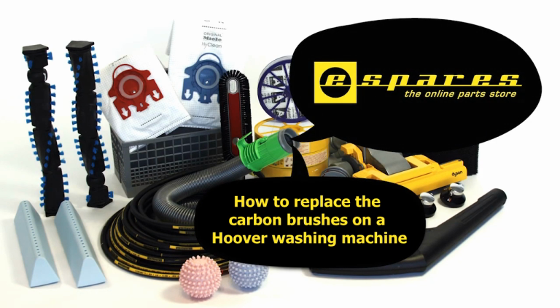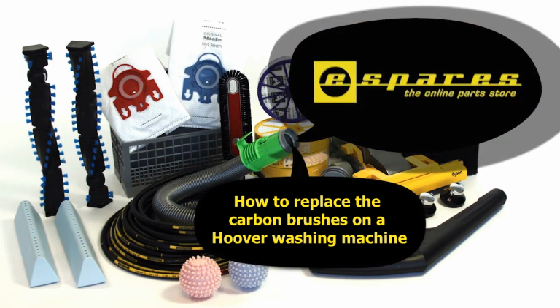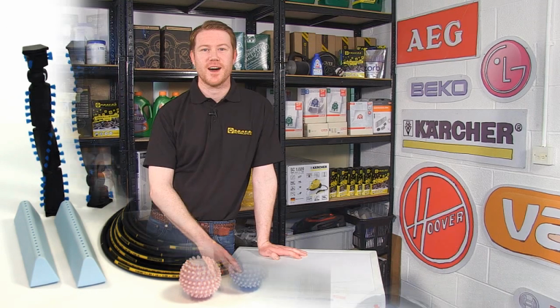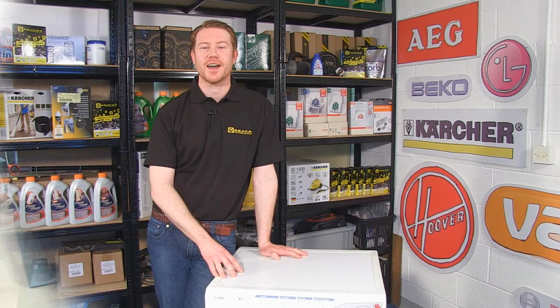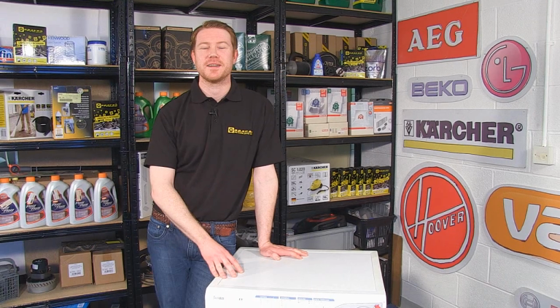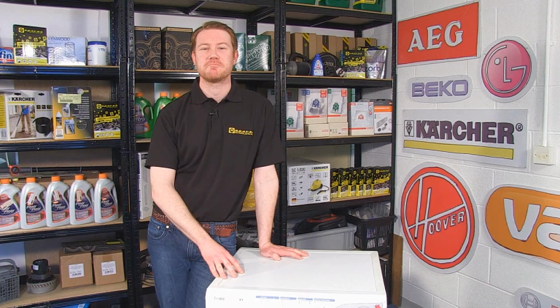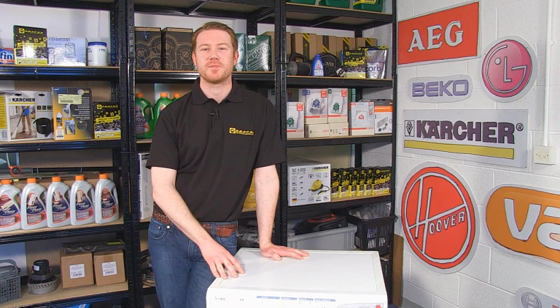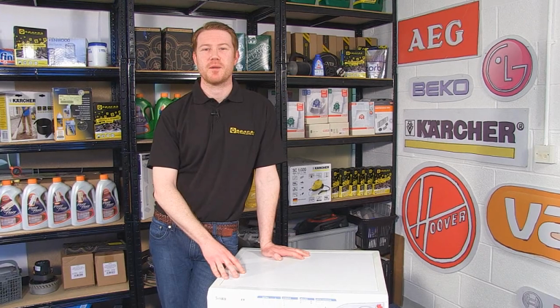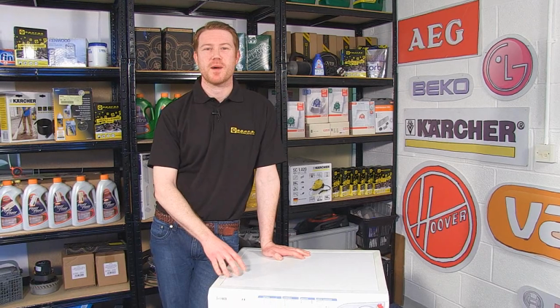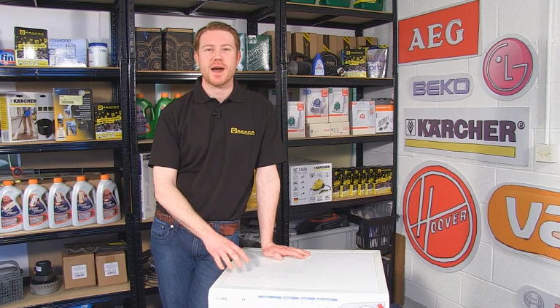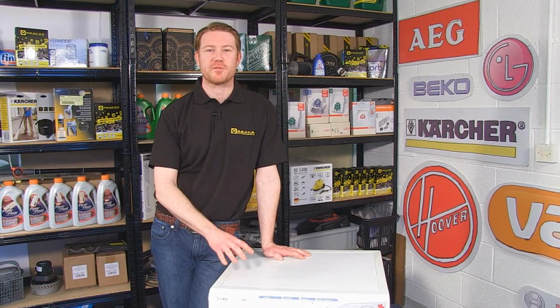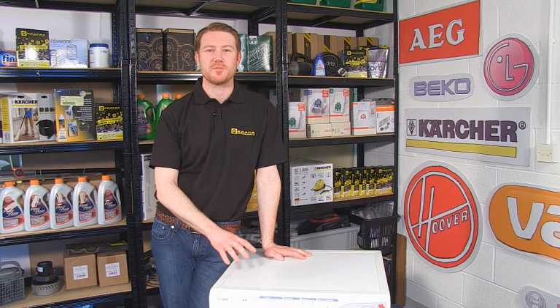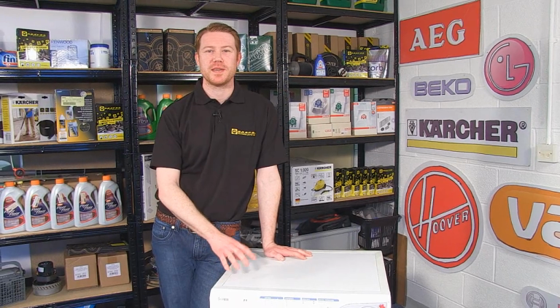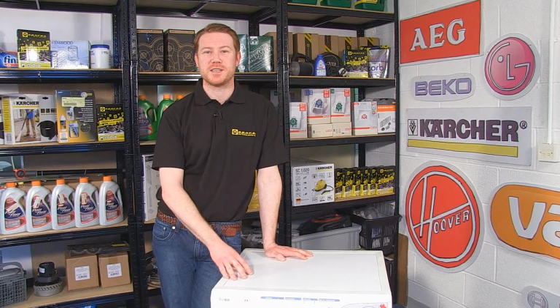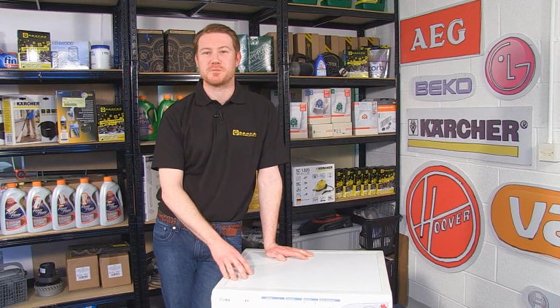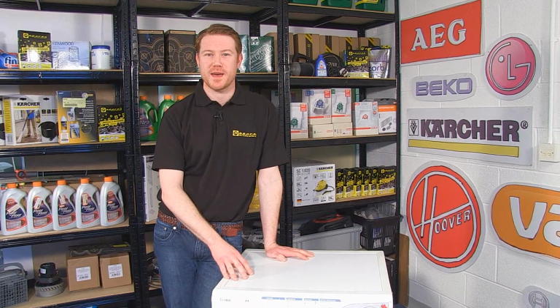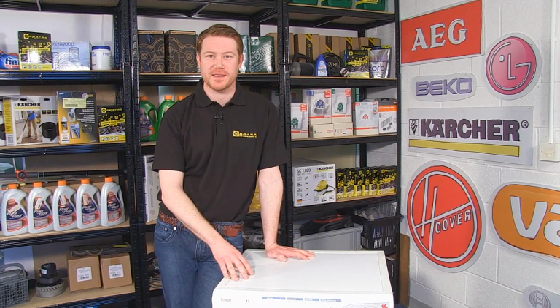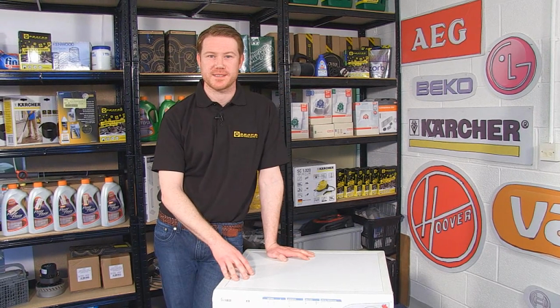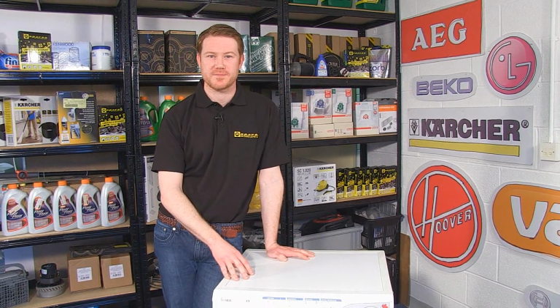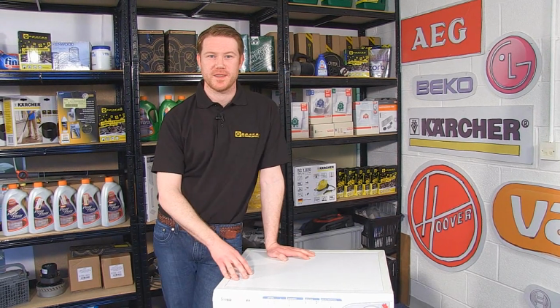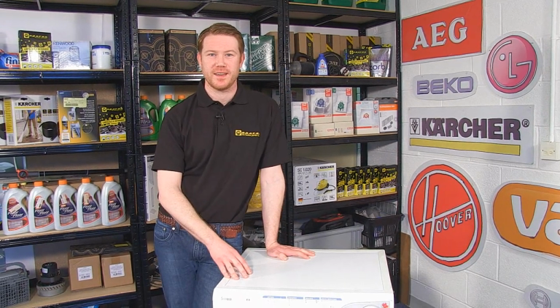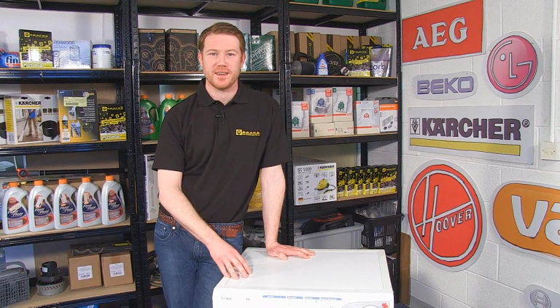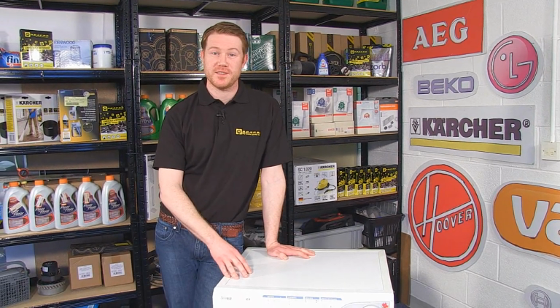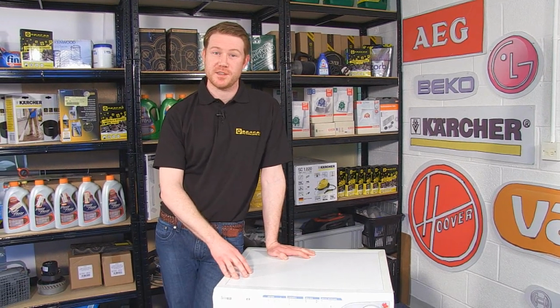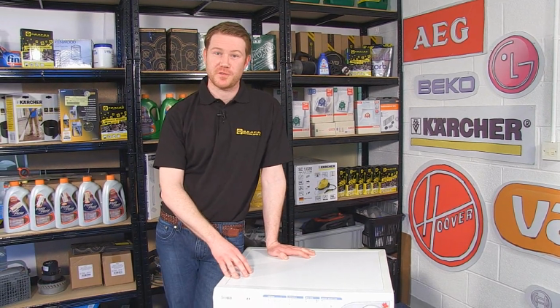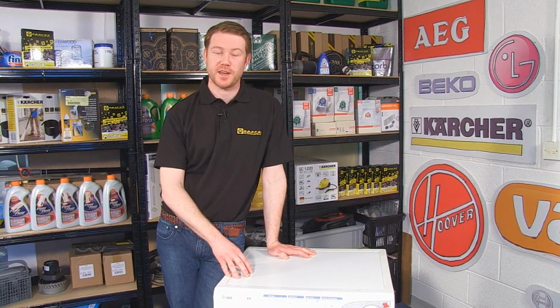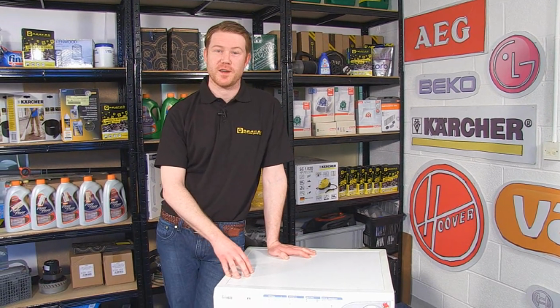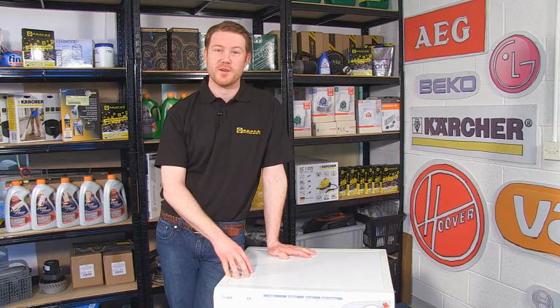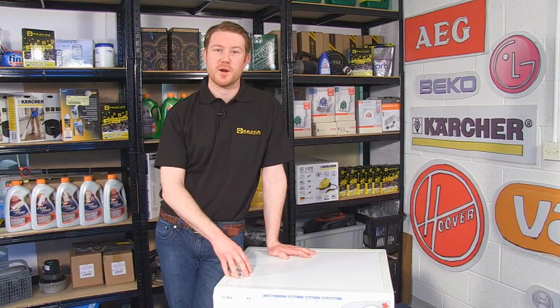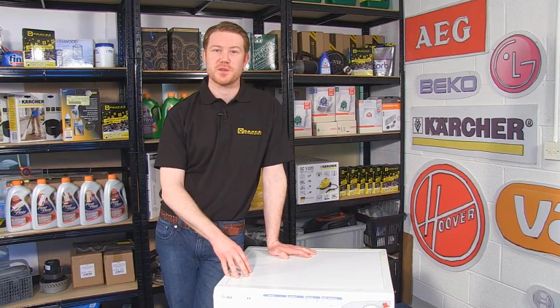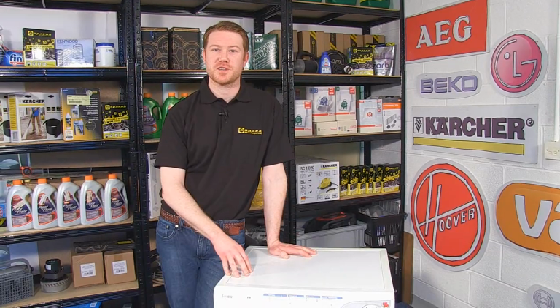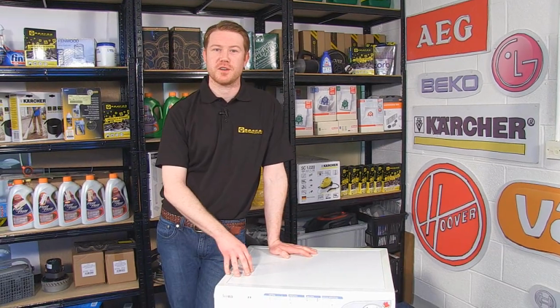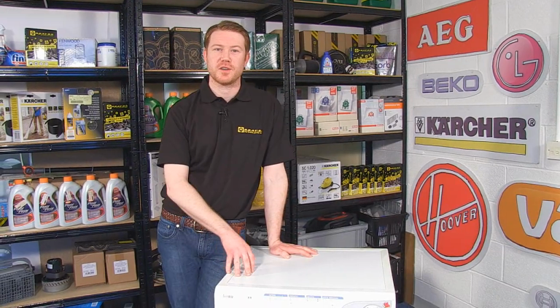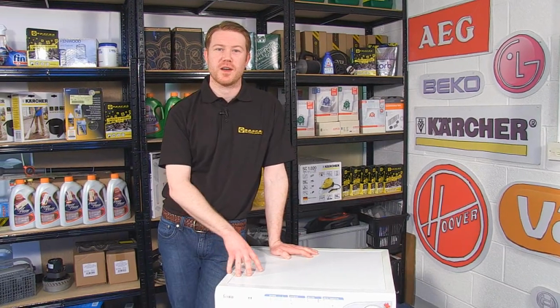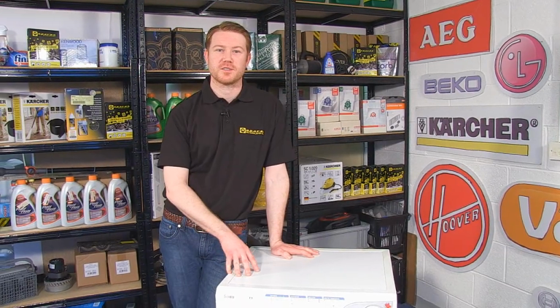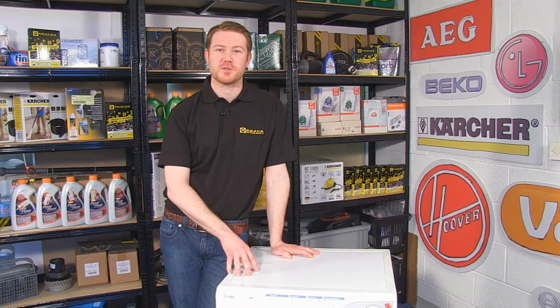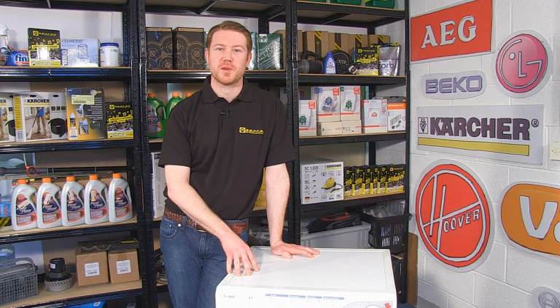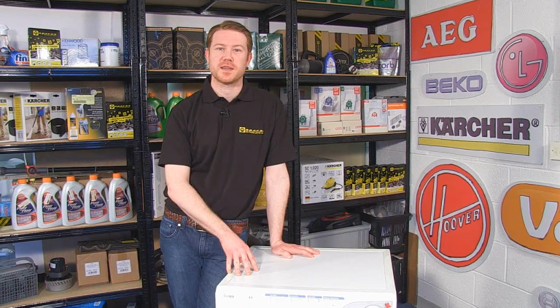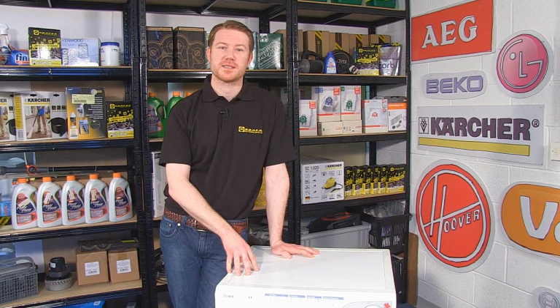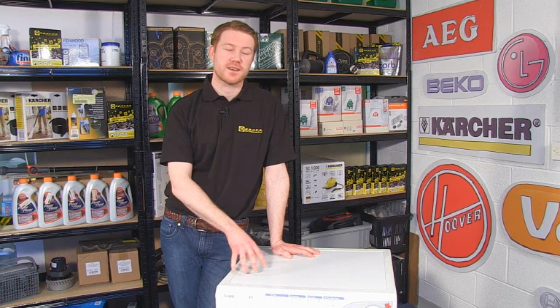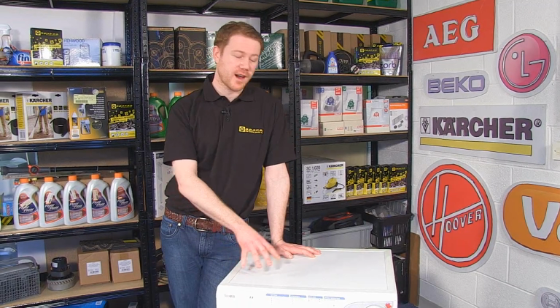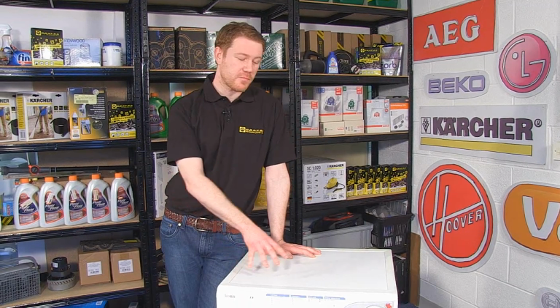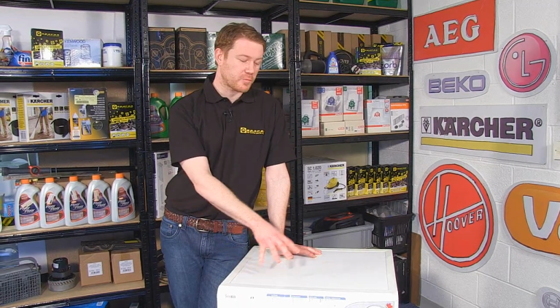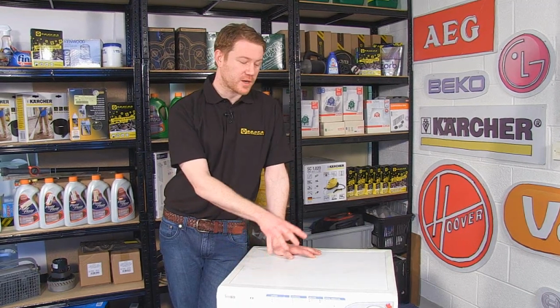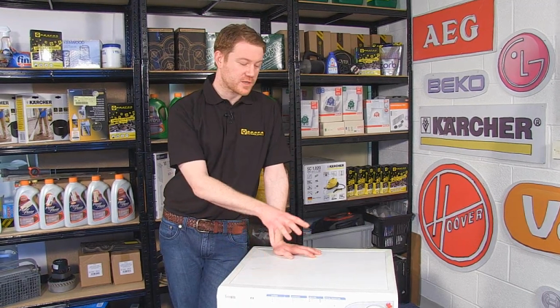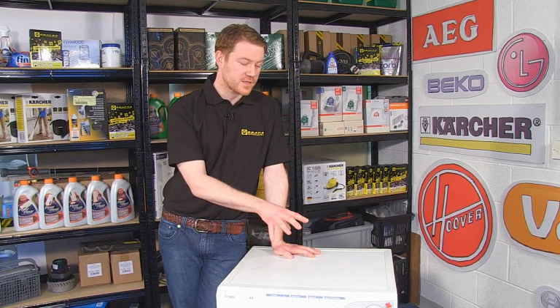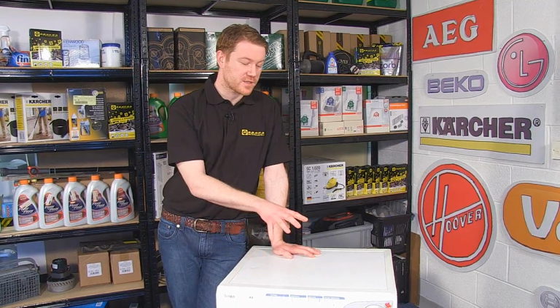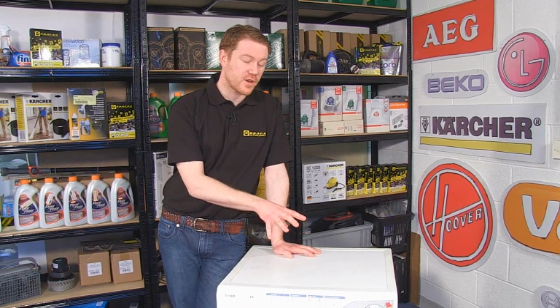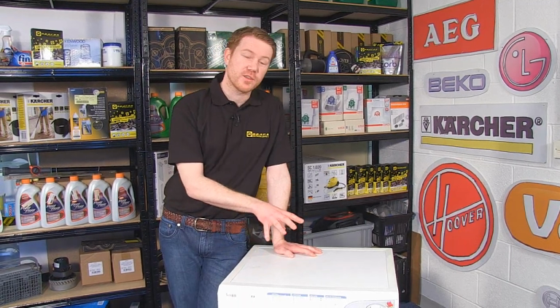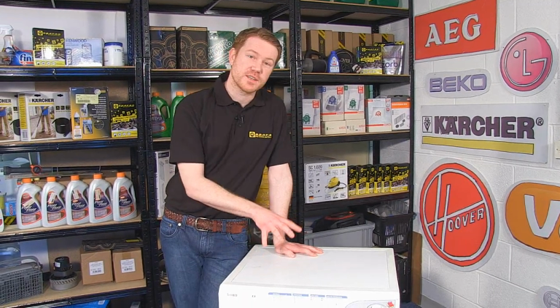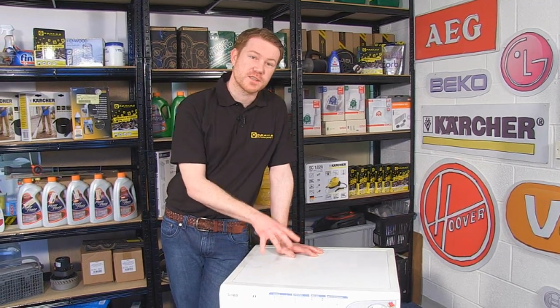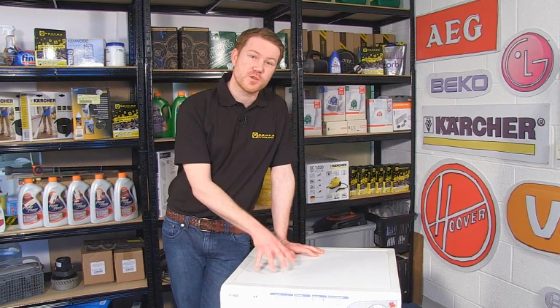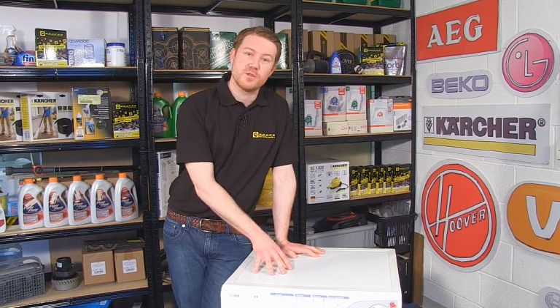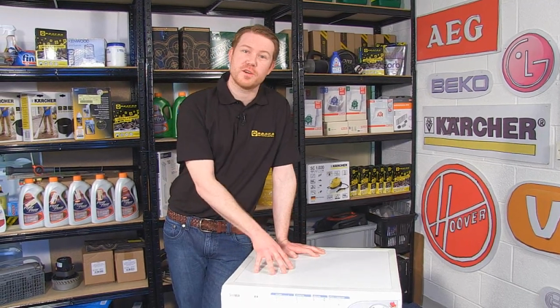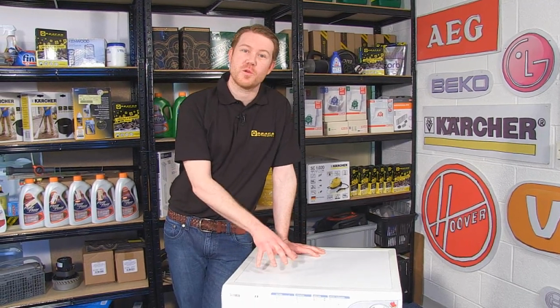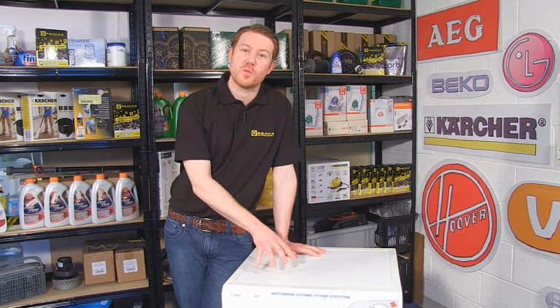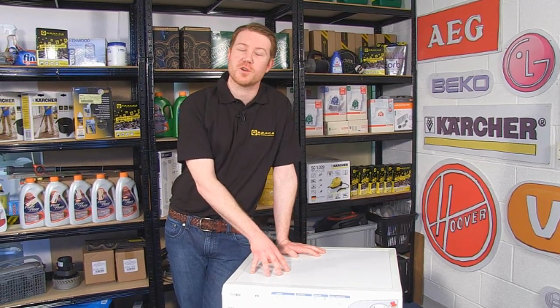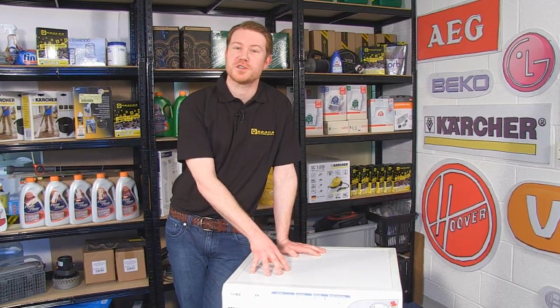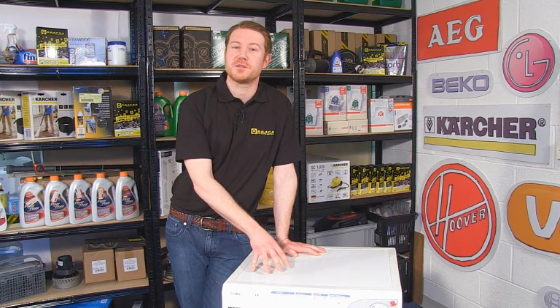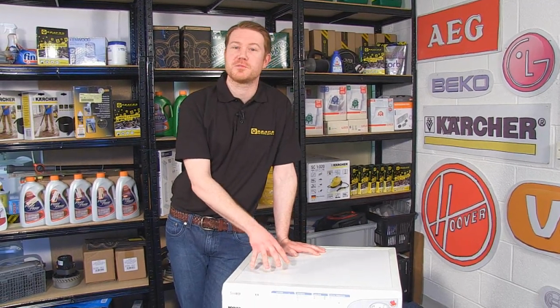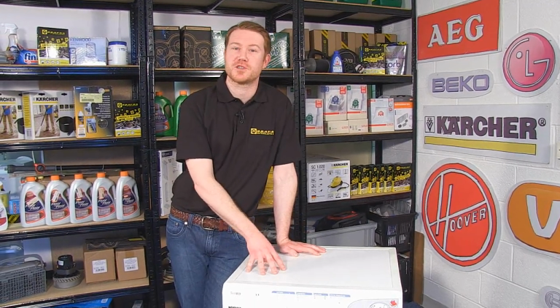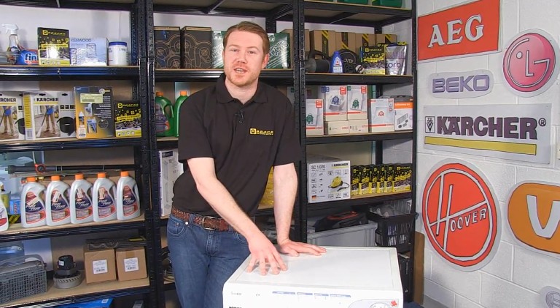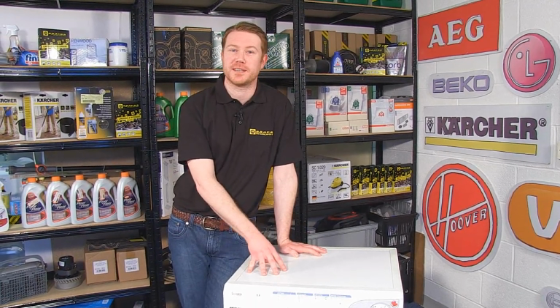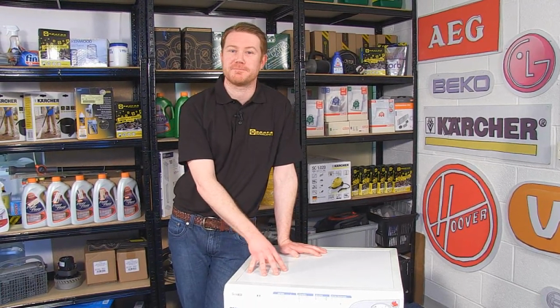Hi, I'm Matt from eSpares. In this video I'll be showing you how to replace the carbon brushes on this Hoover washing machine.